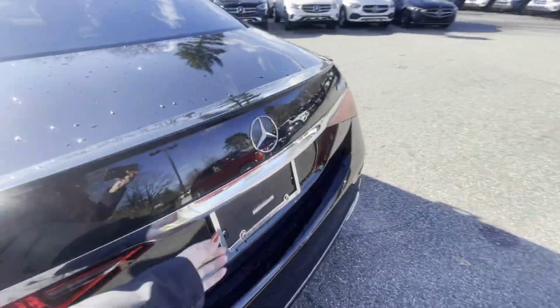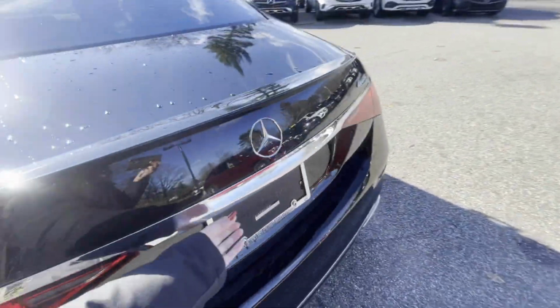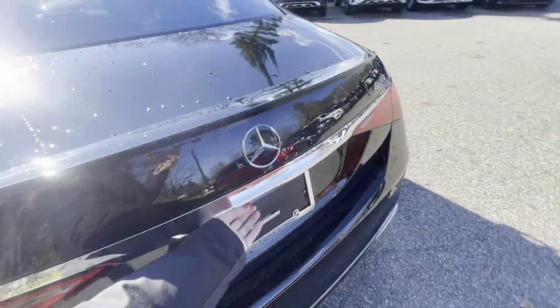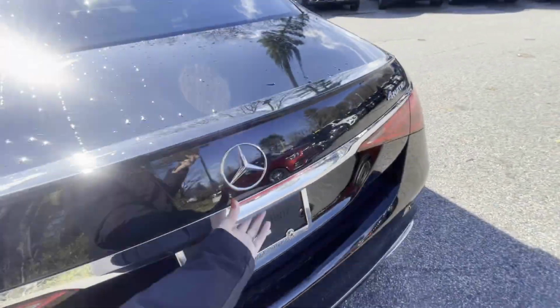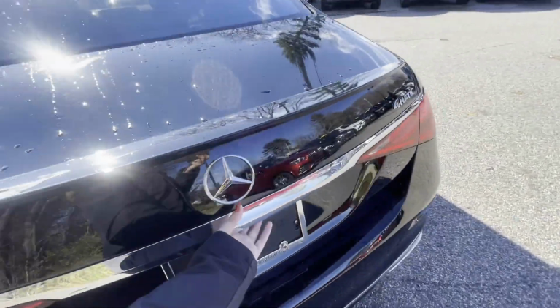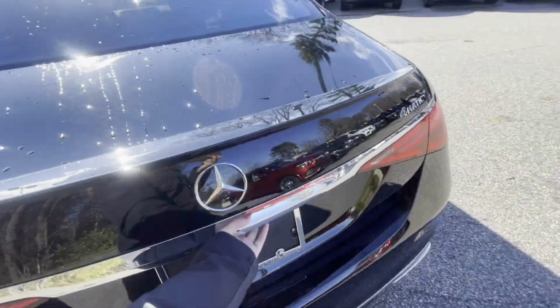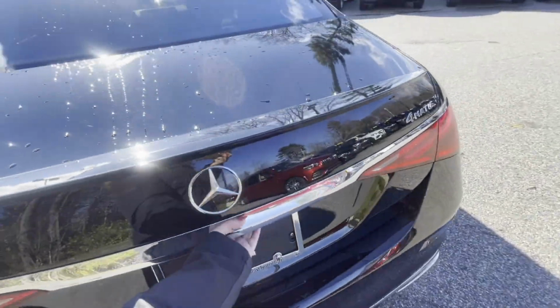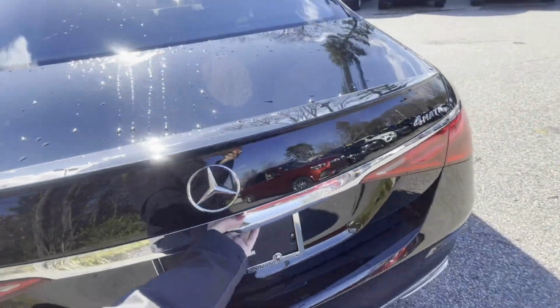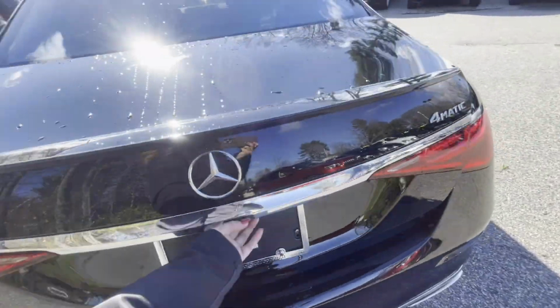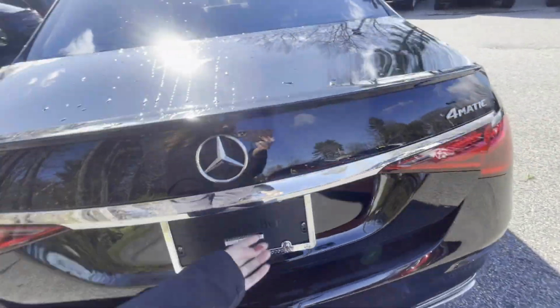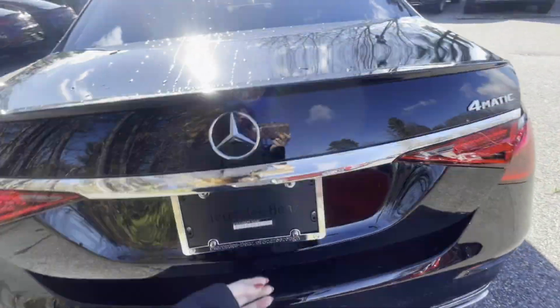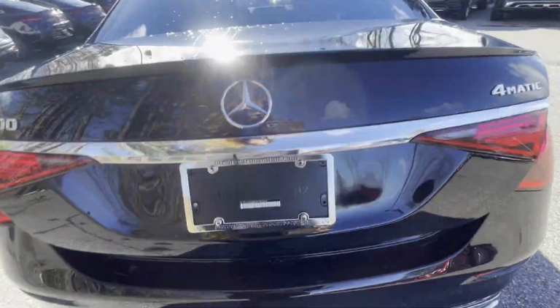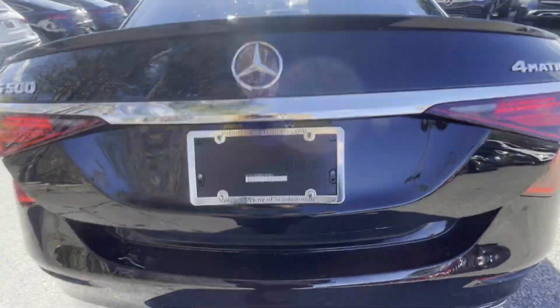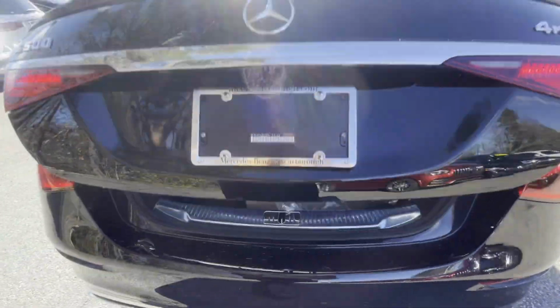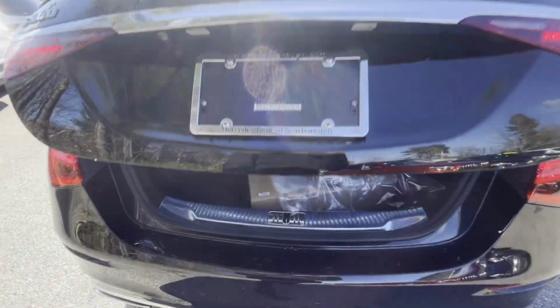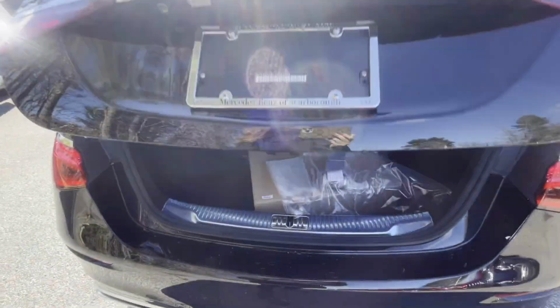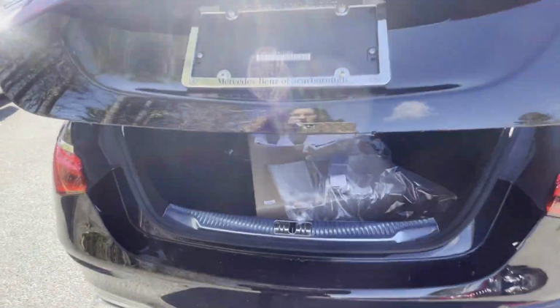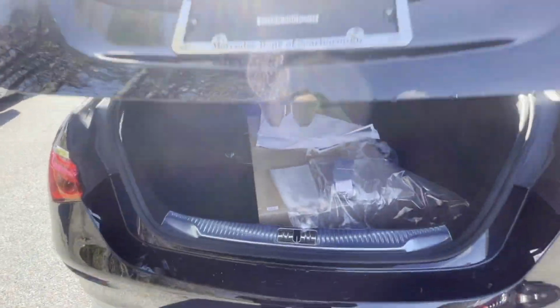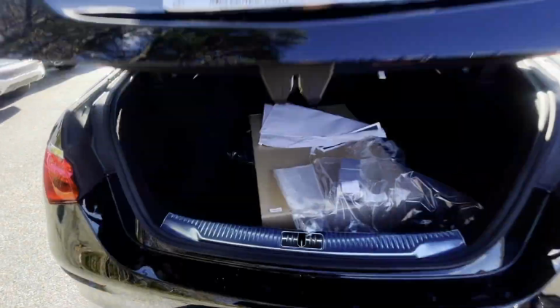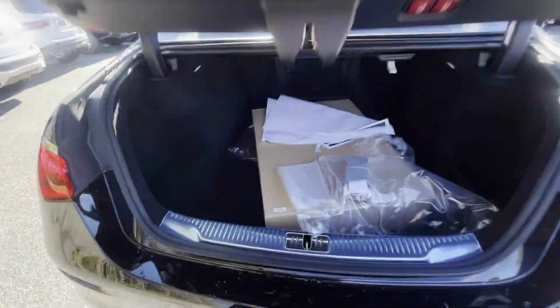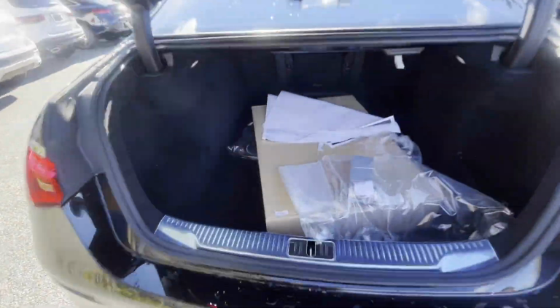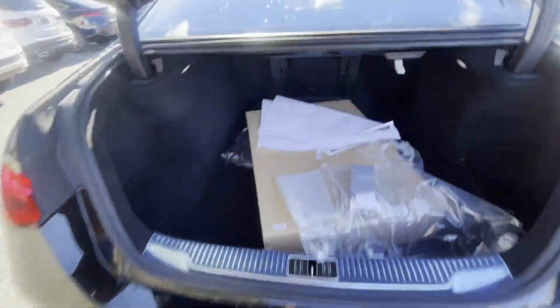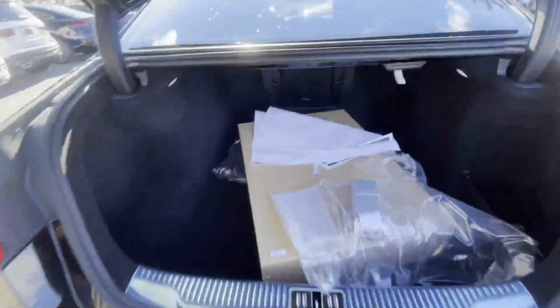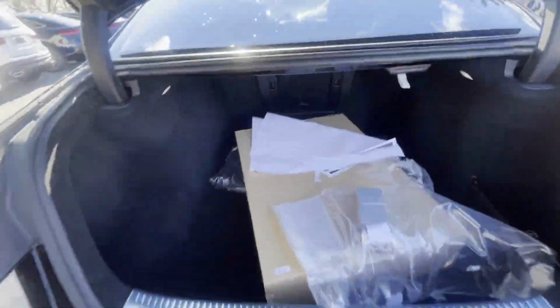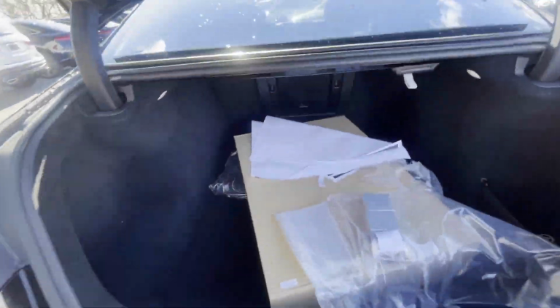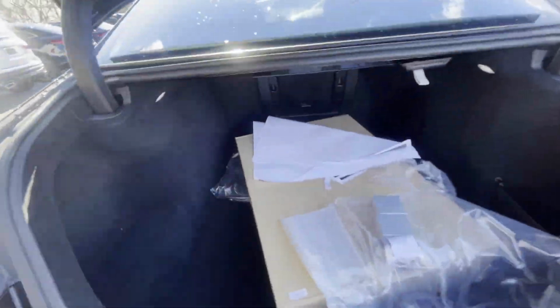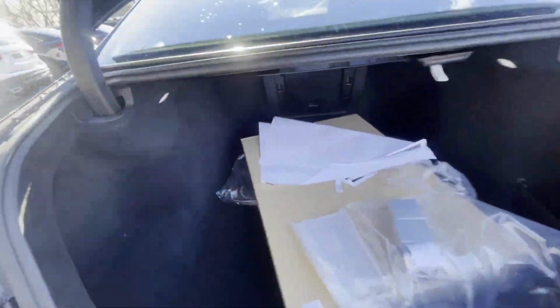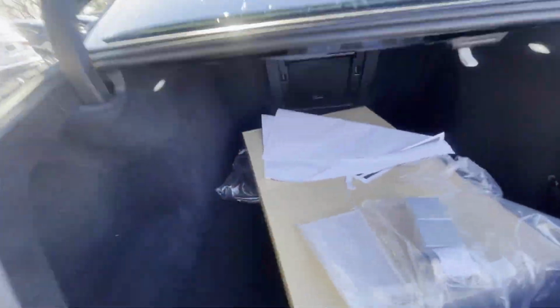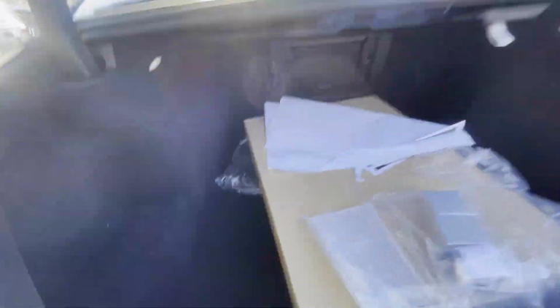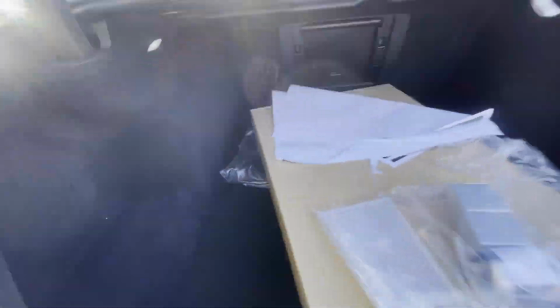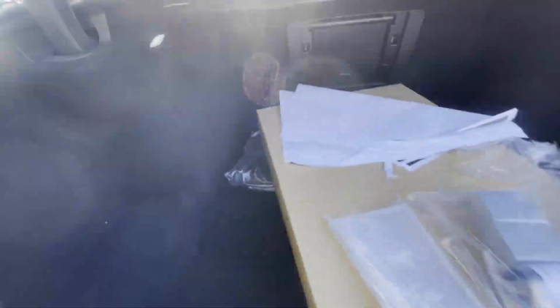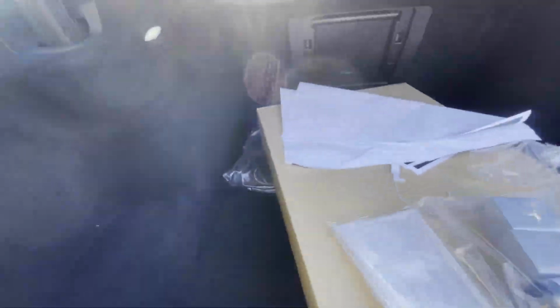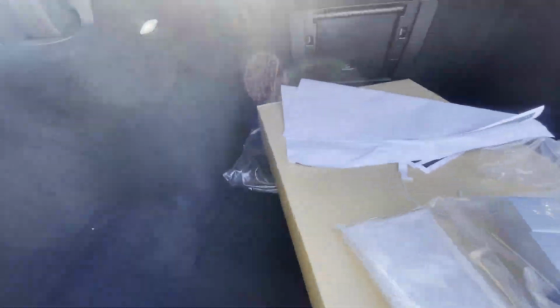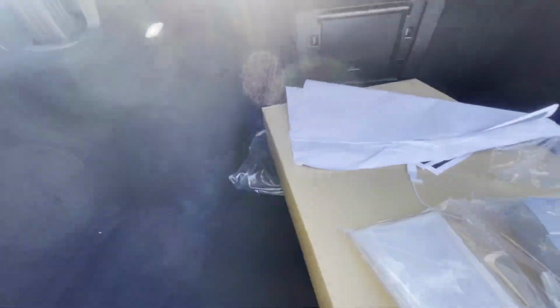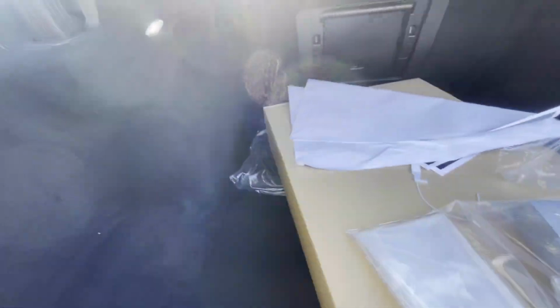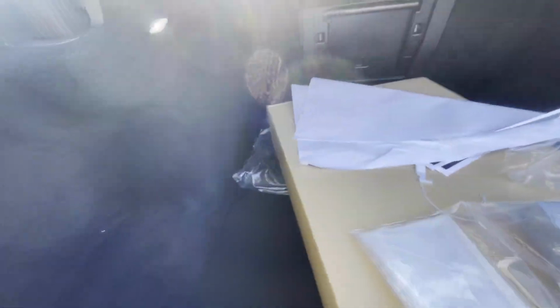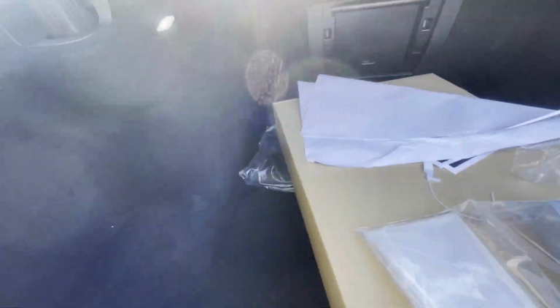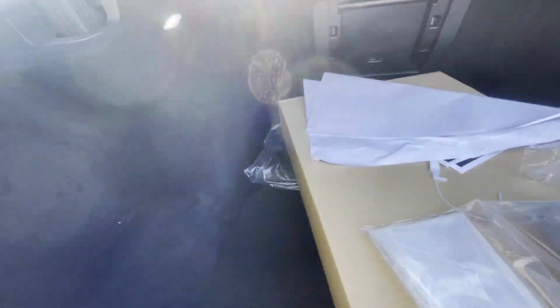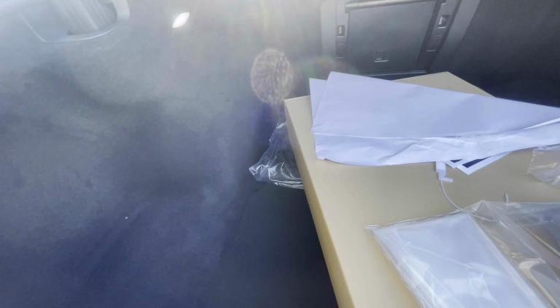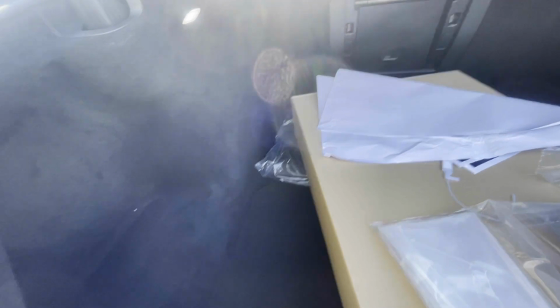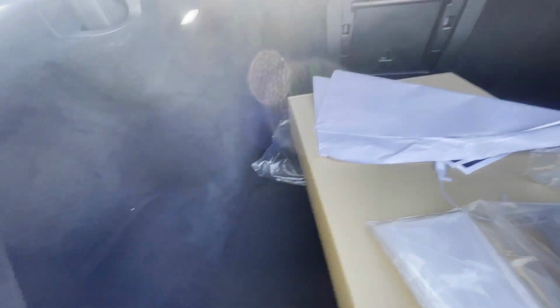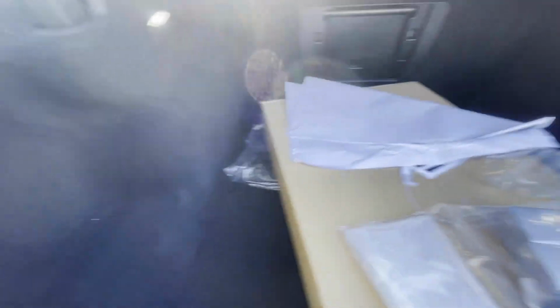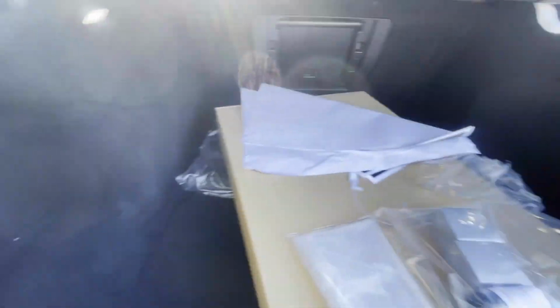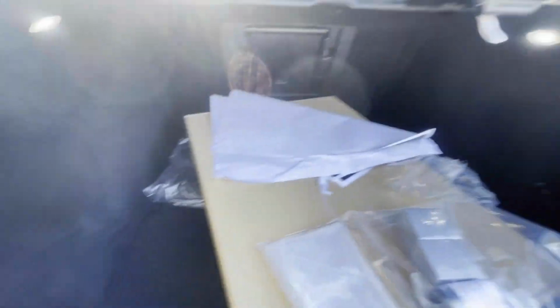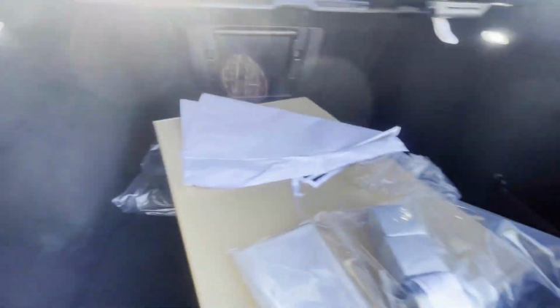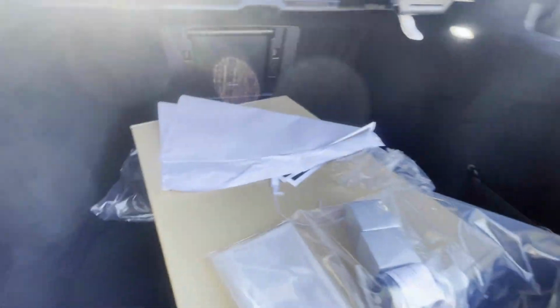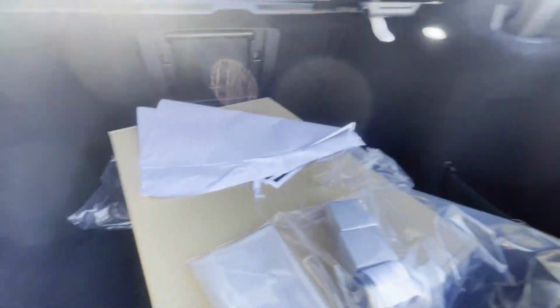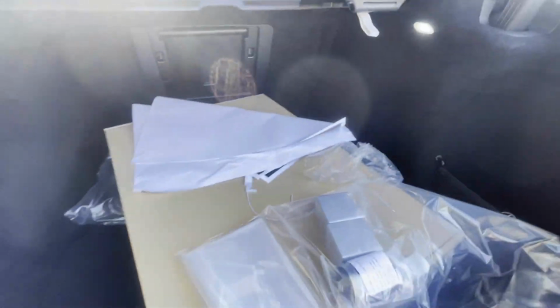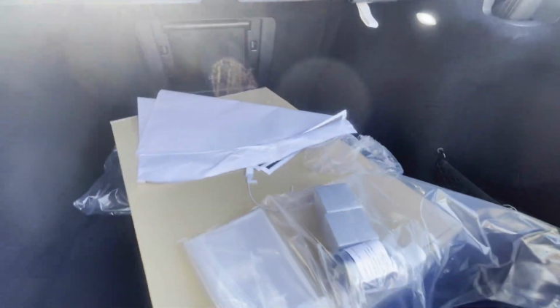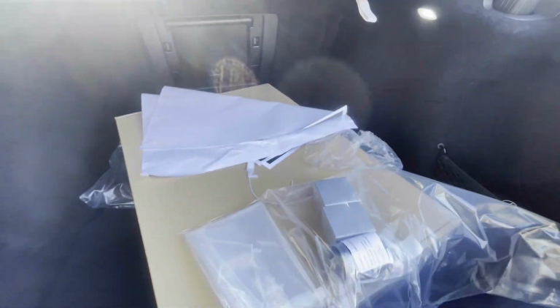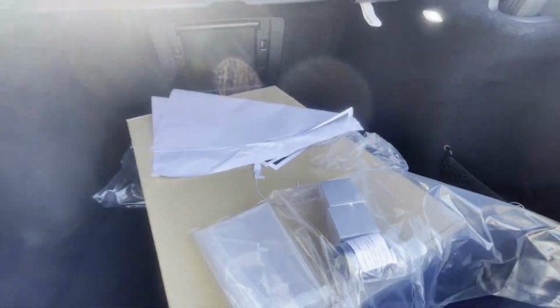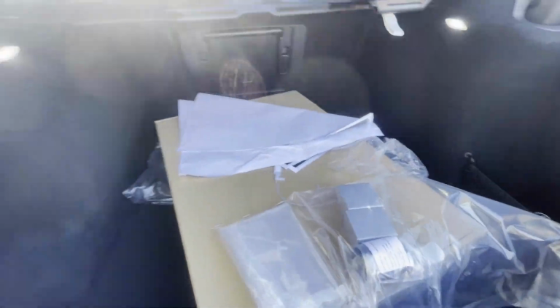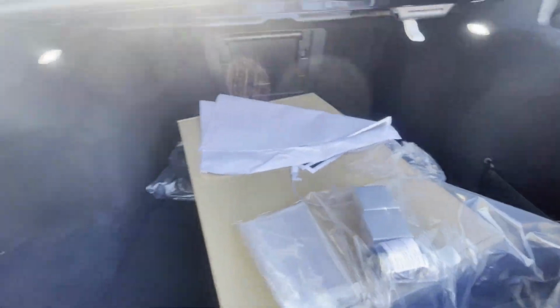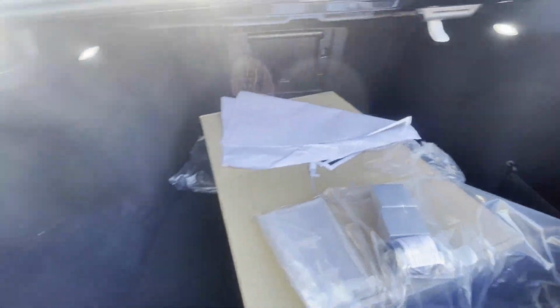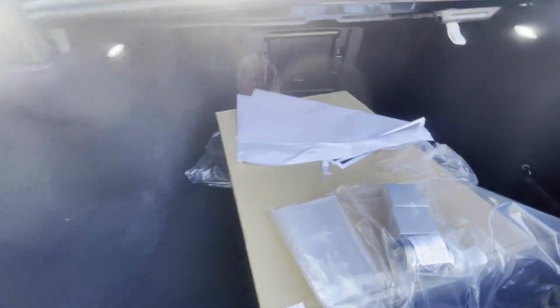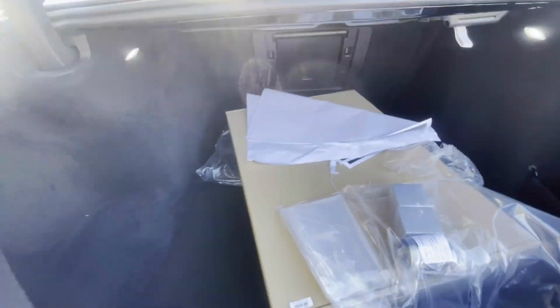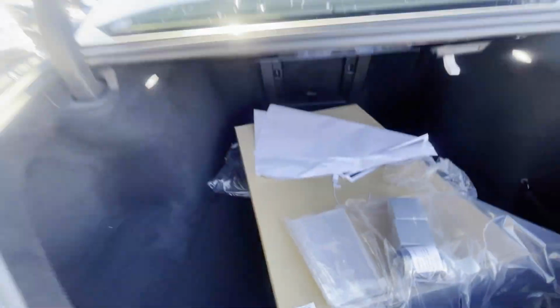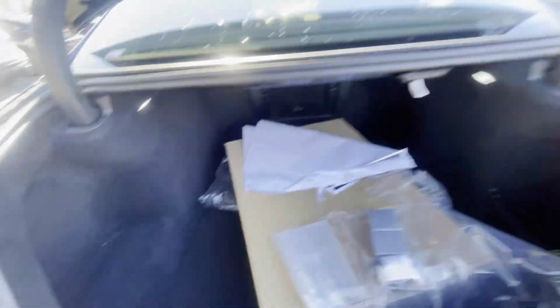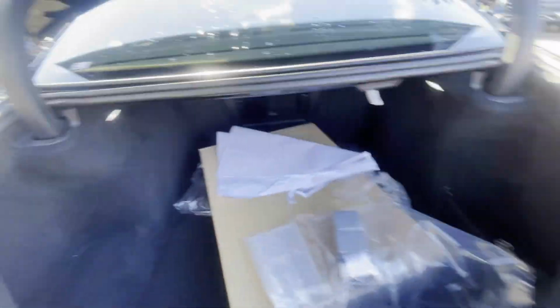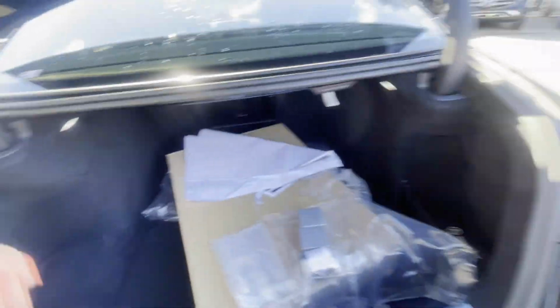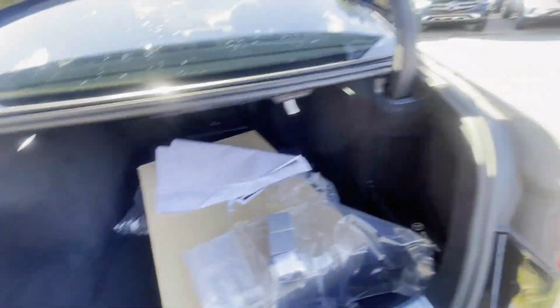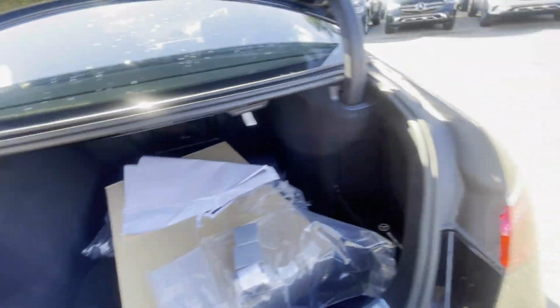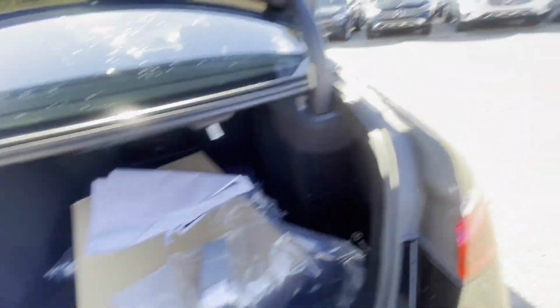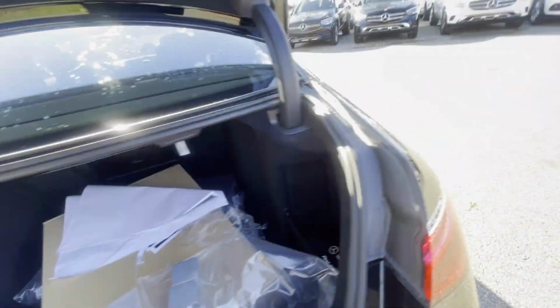Just to give you guys a glimpse of the inside of the trunk — there's tons of space back here, and there are some accessories as well that come with the vehicle.